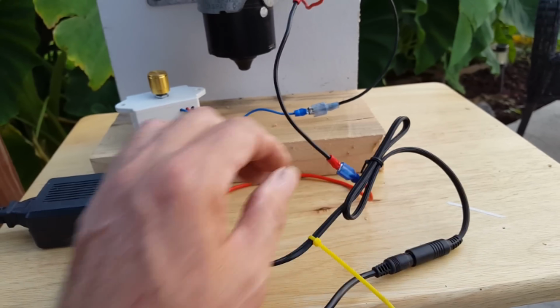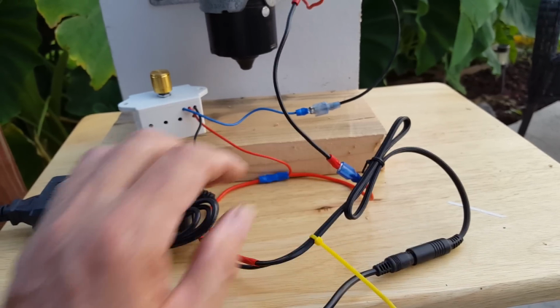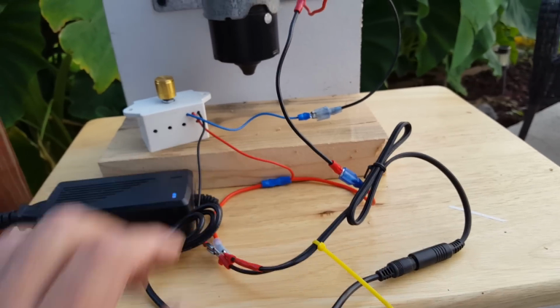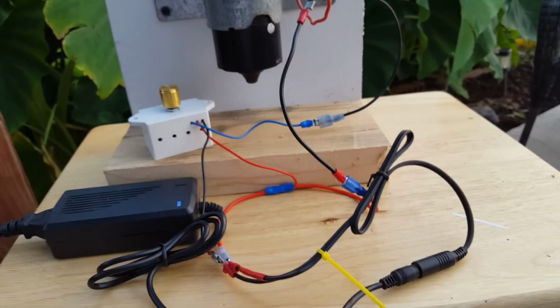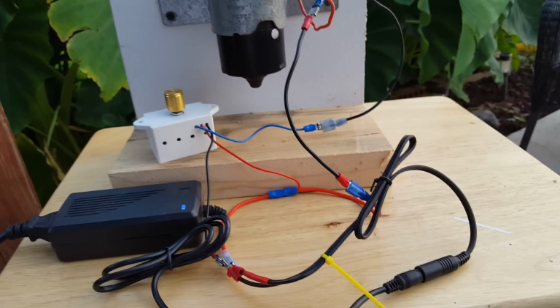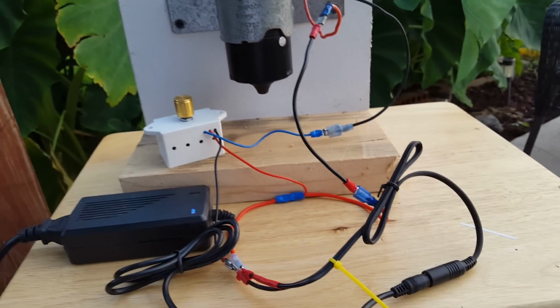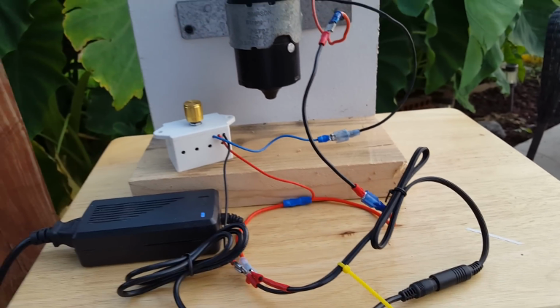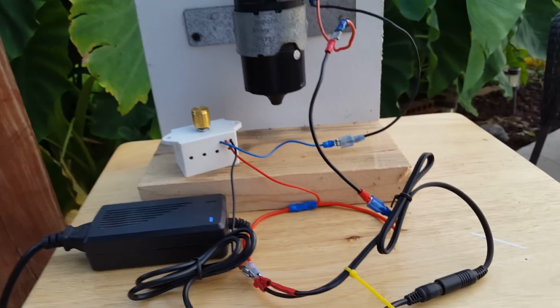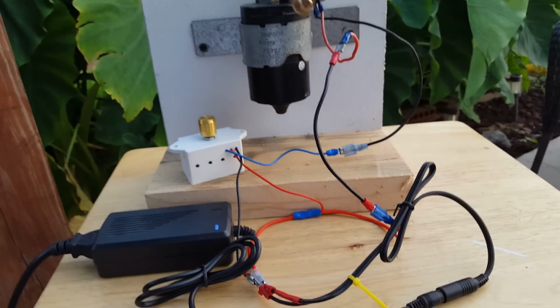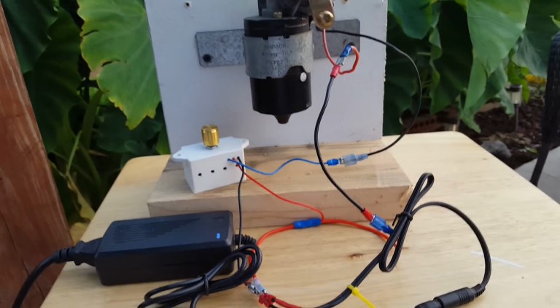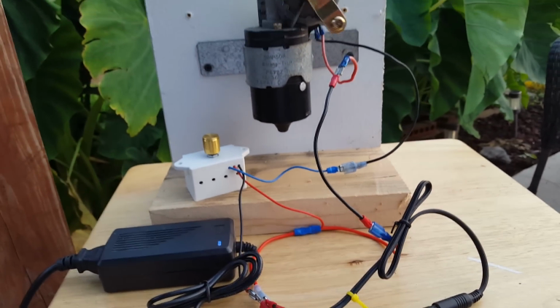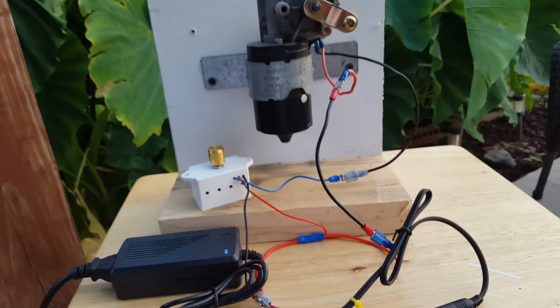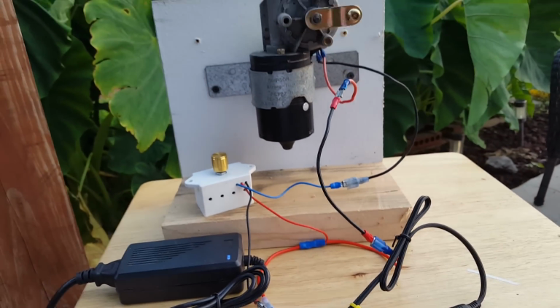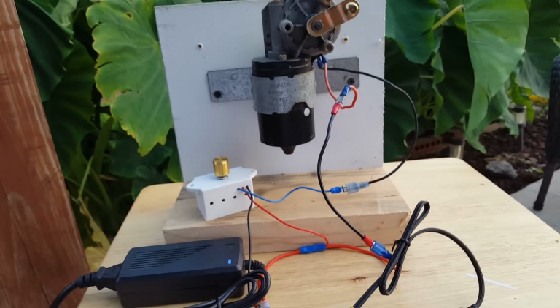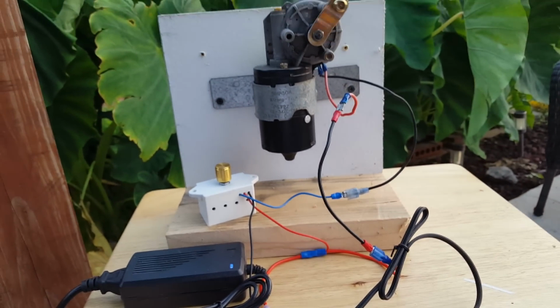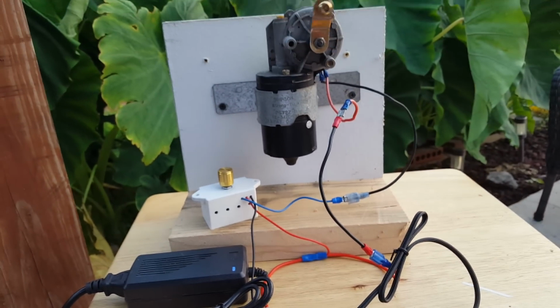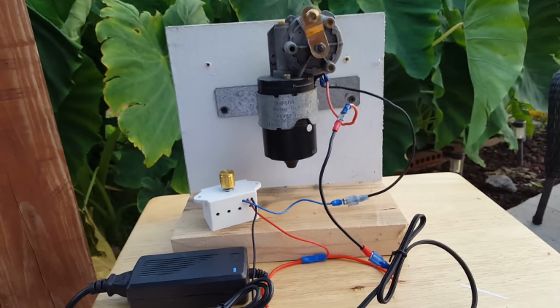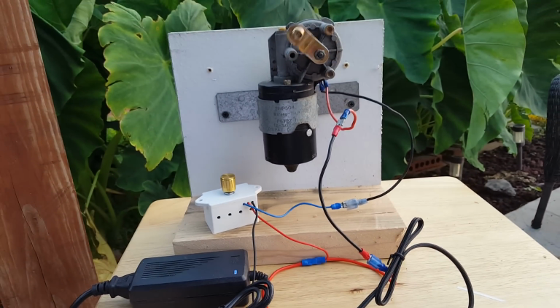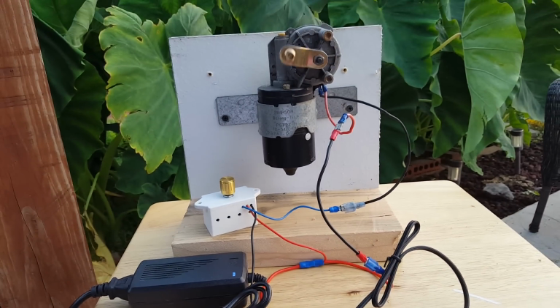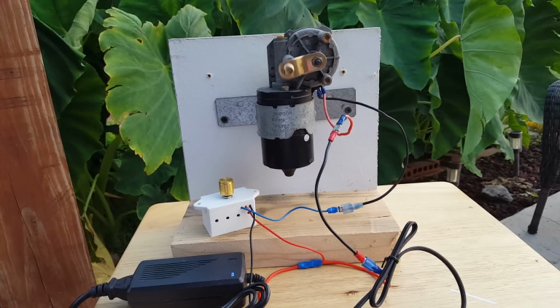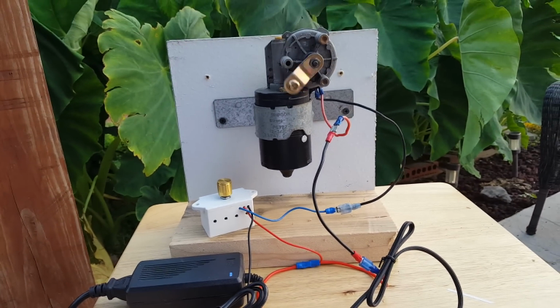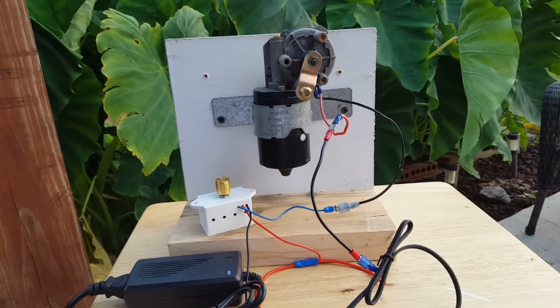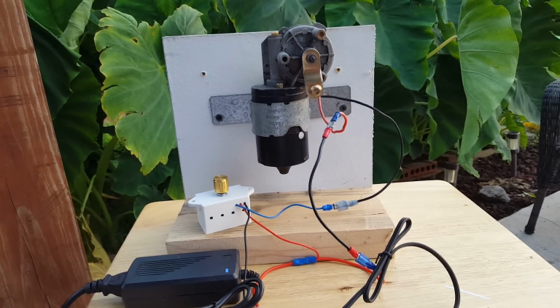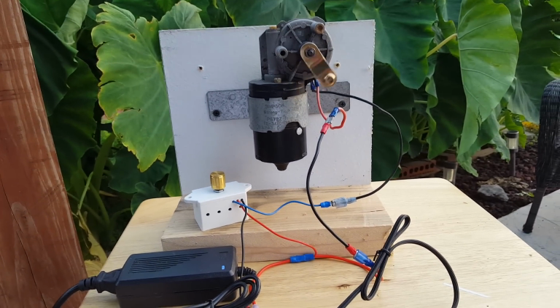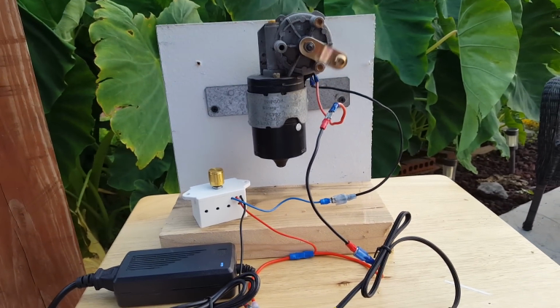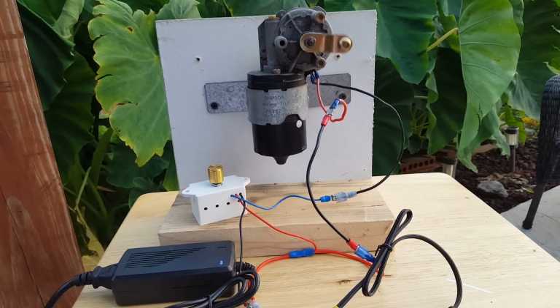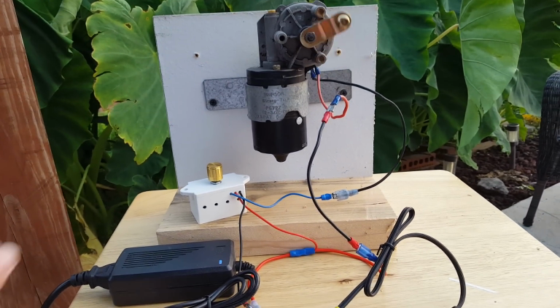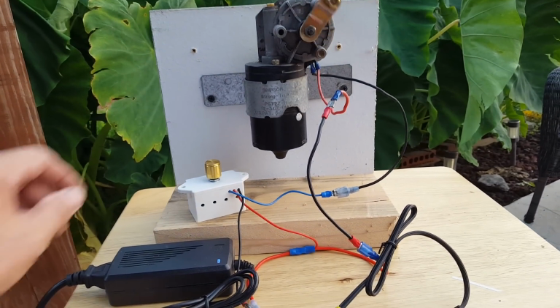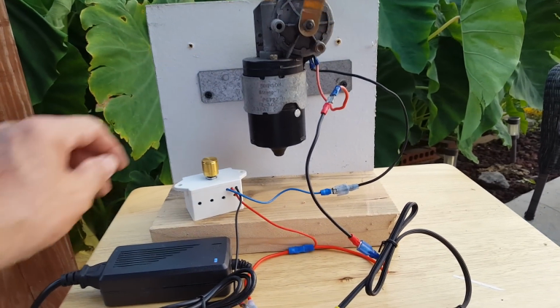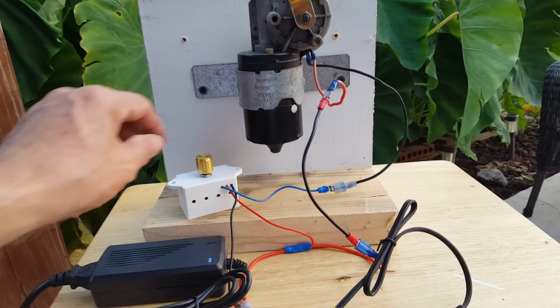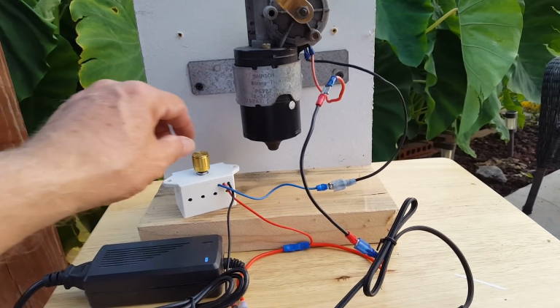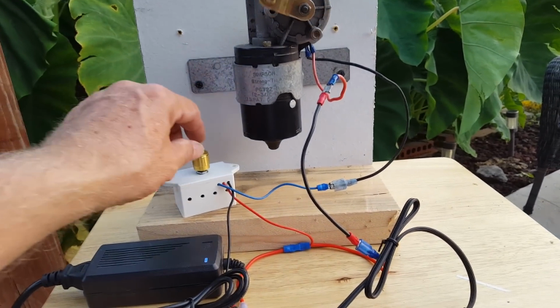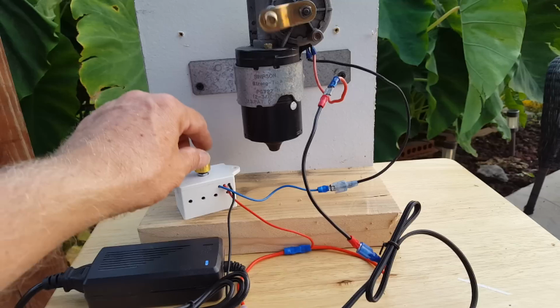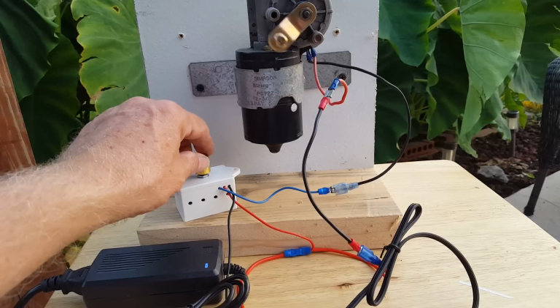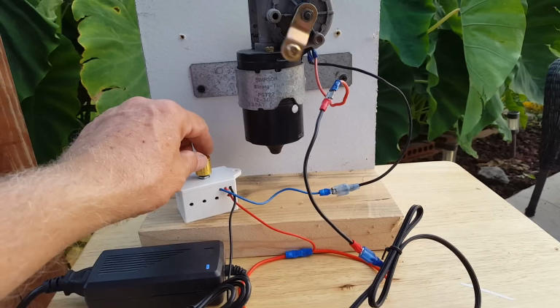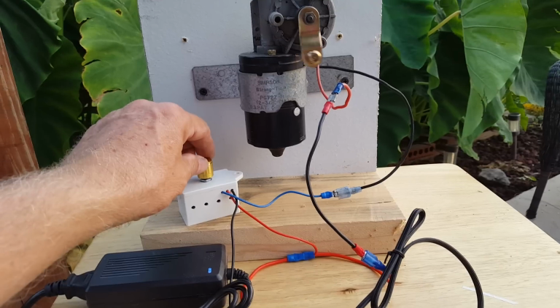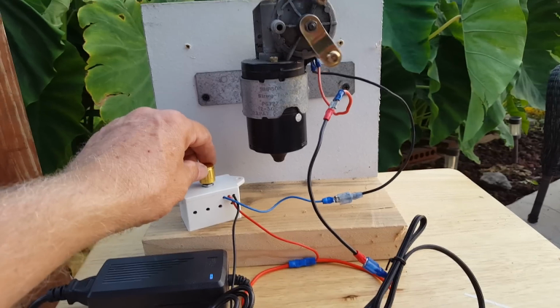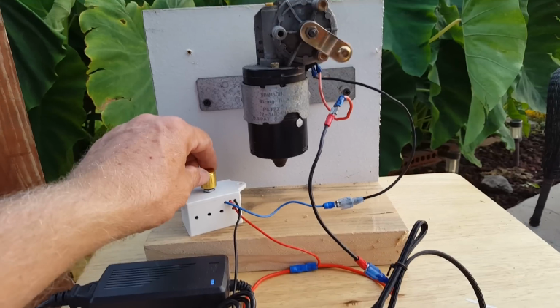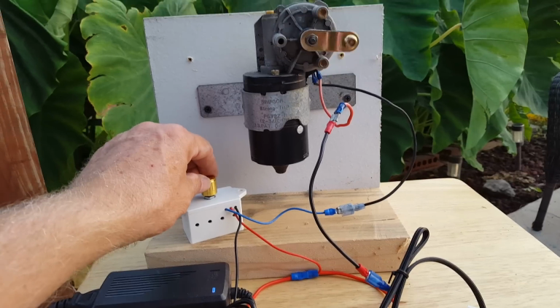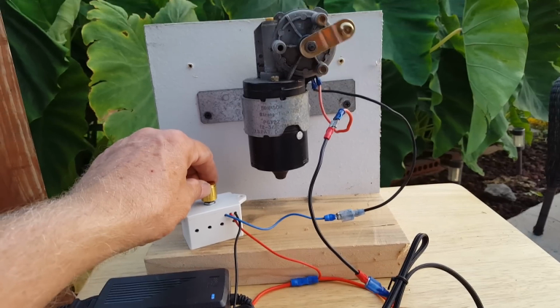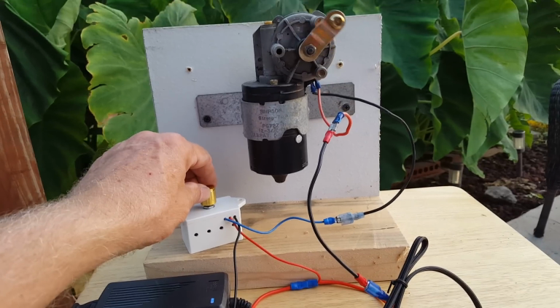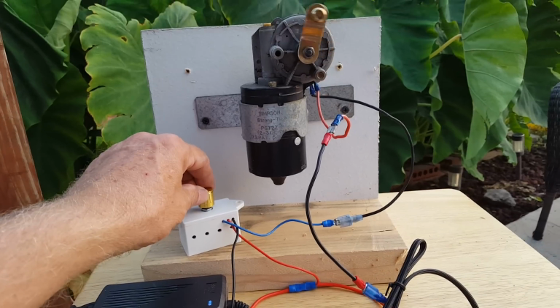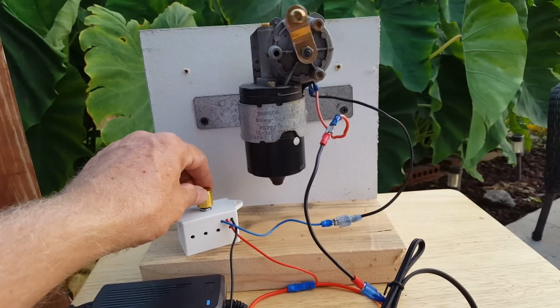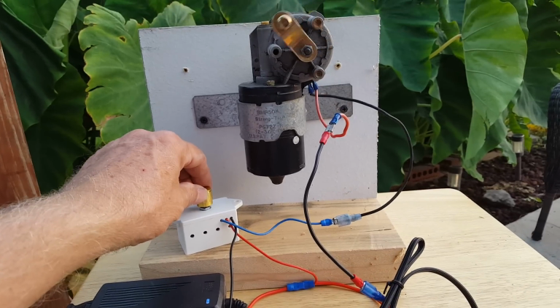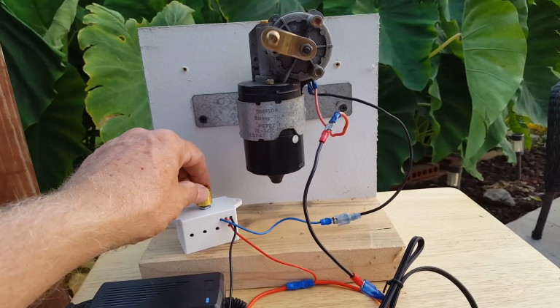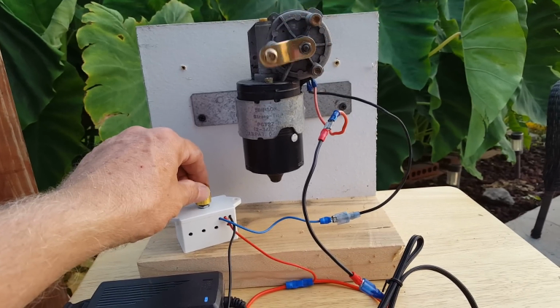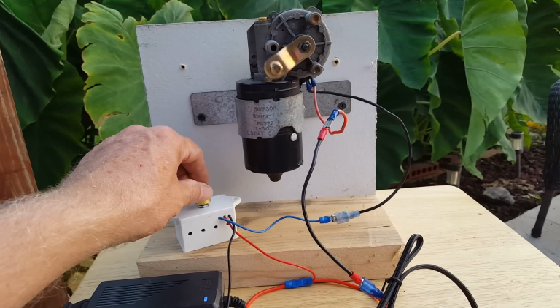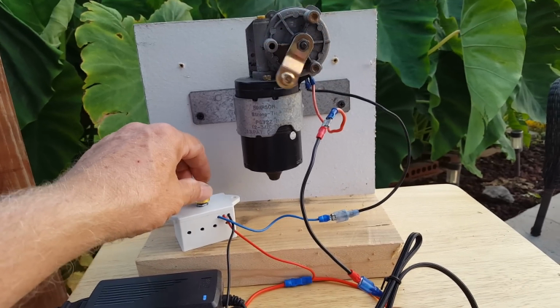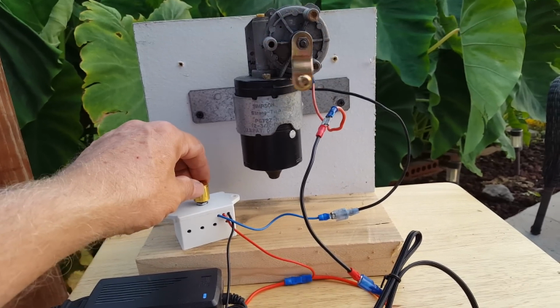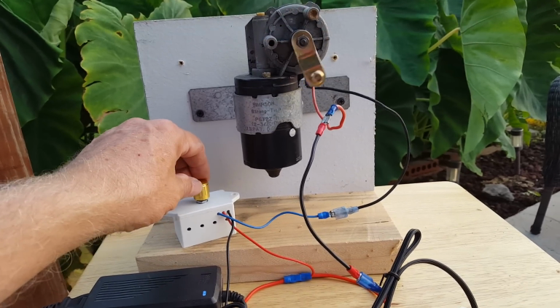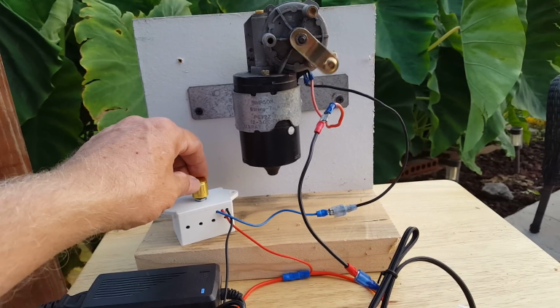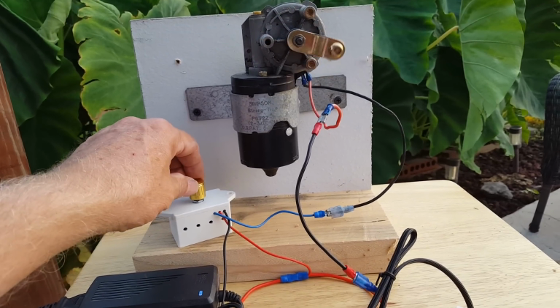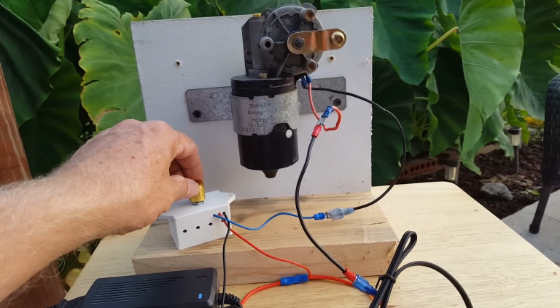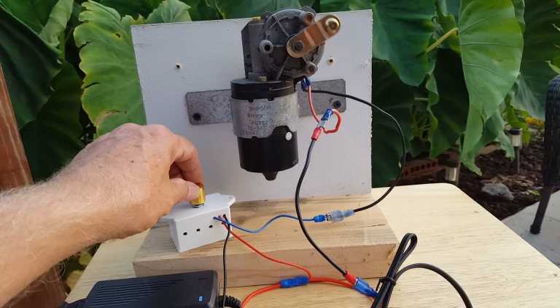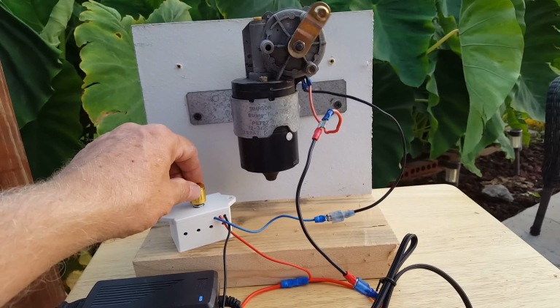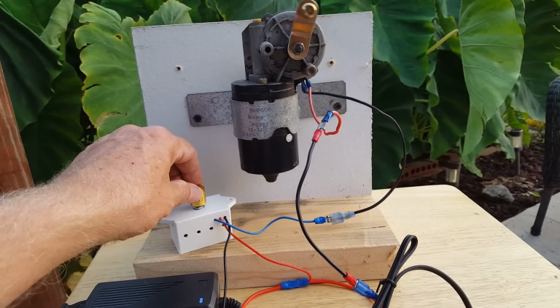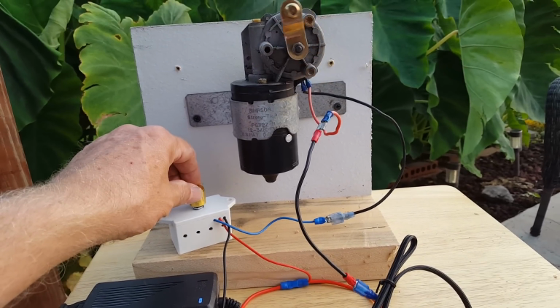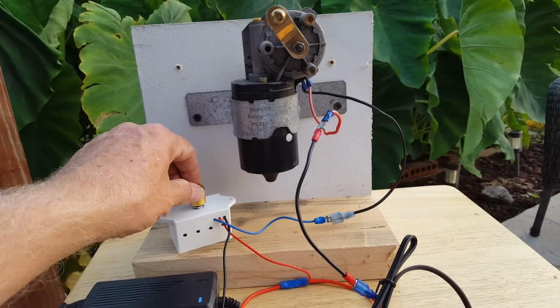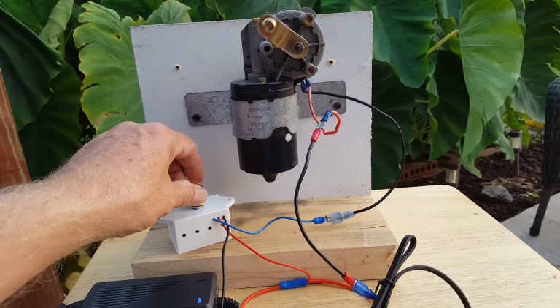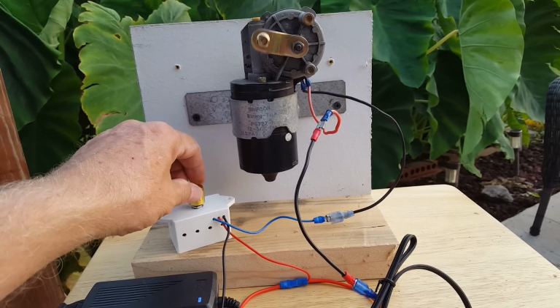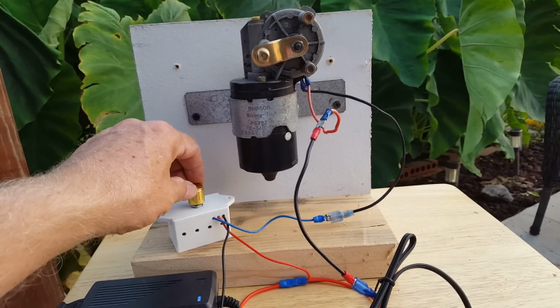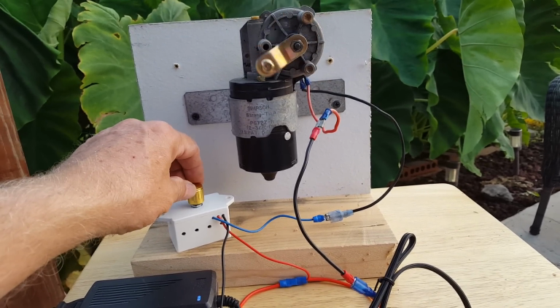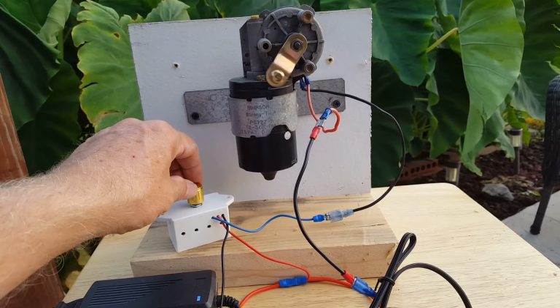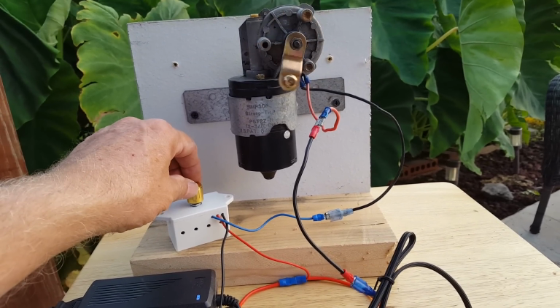So this whole setup is a really good setup for using anything that you're going to use a wiper motor for that you want to control the speed.